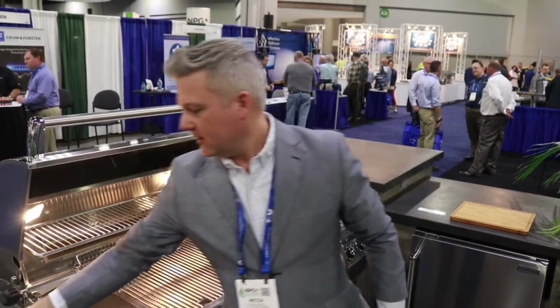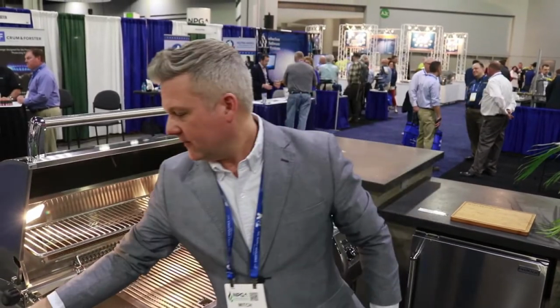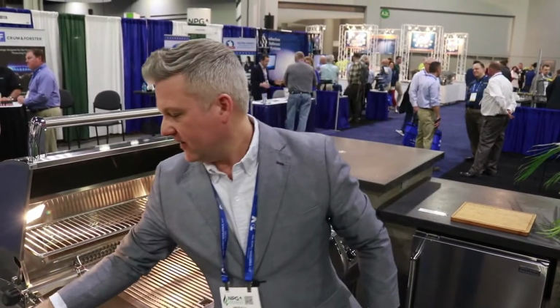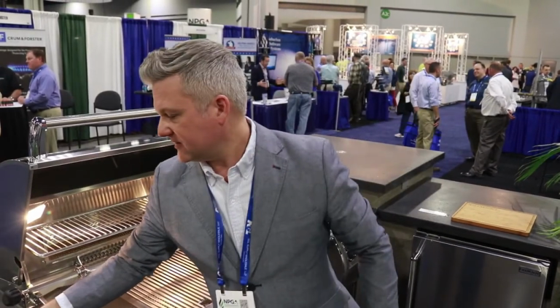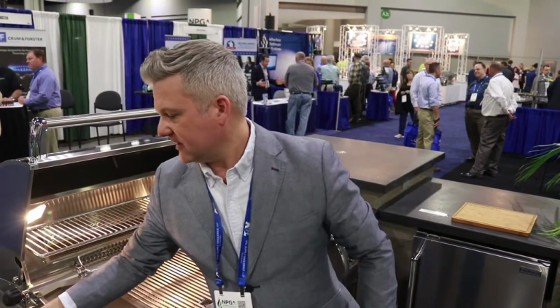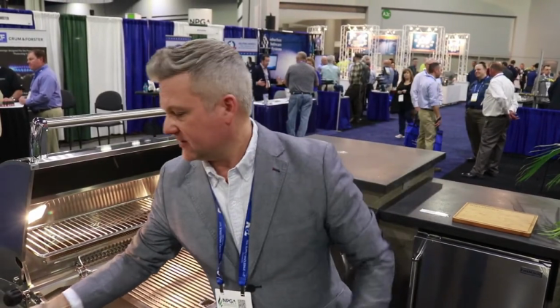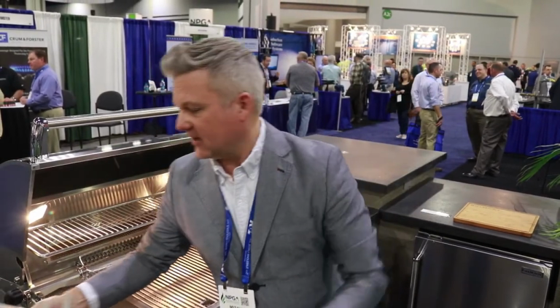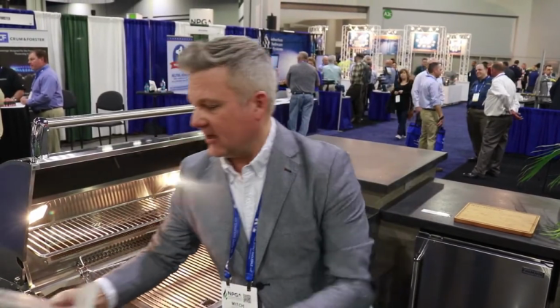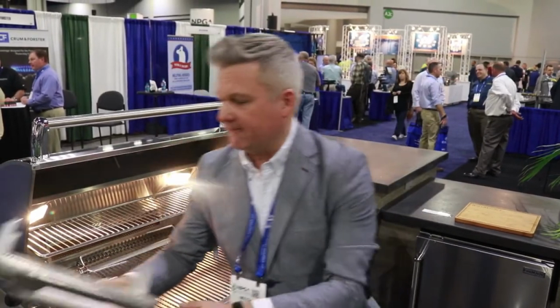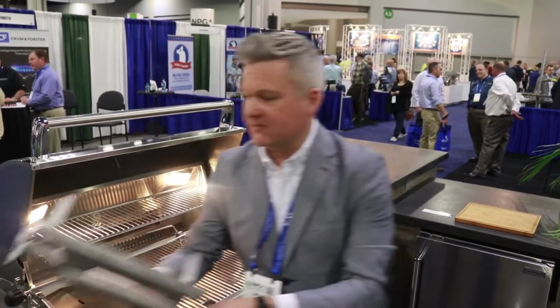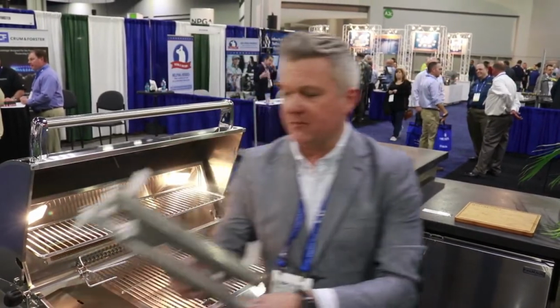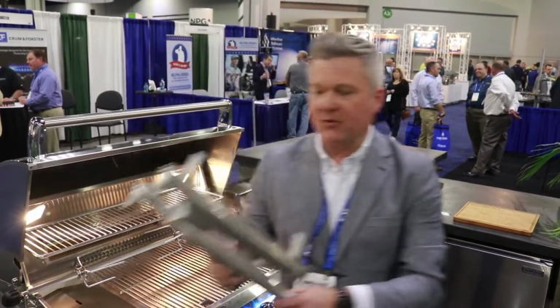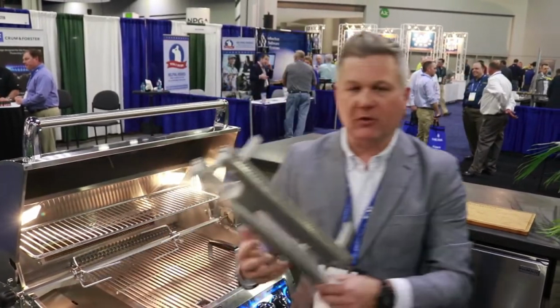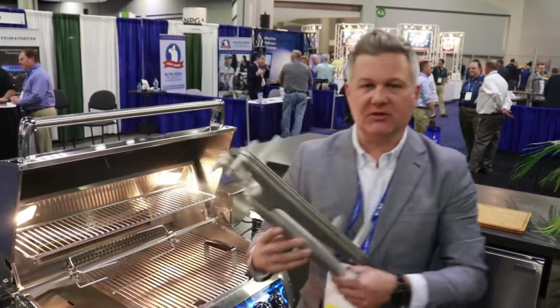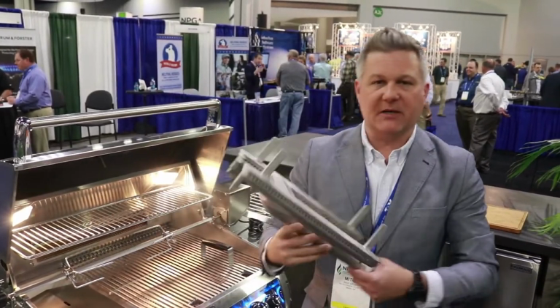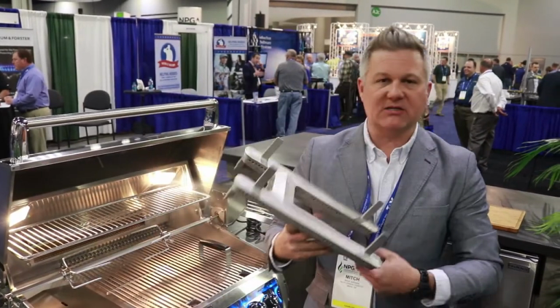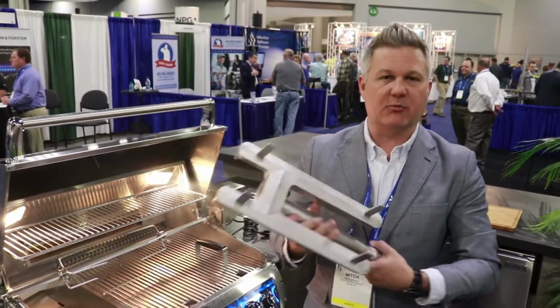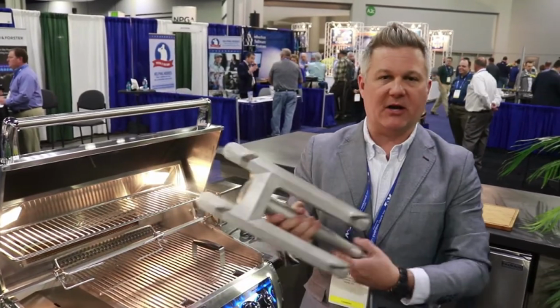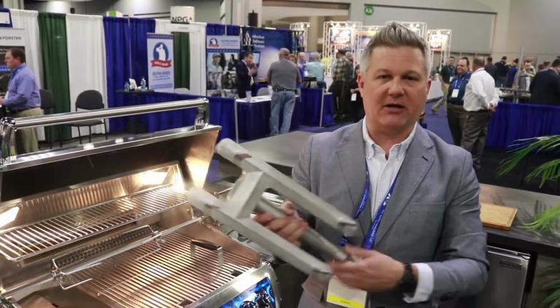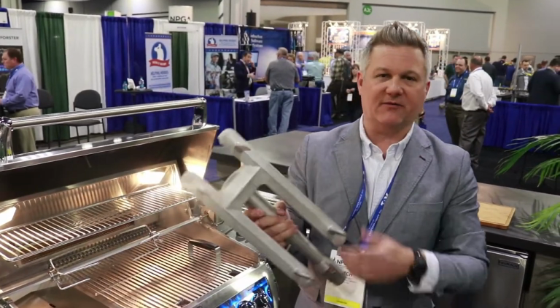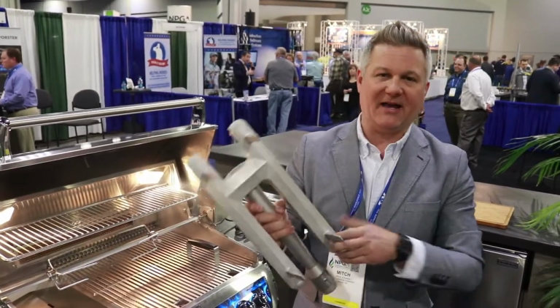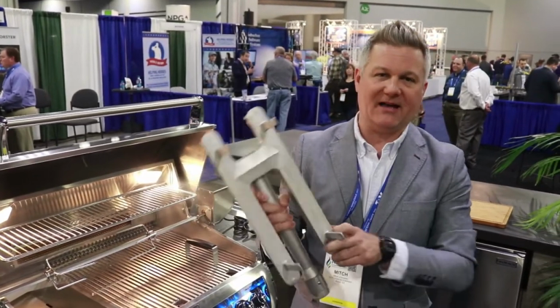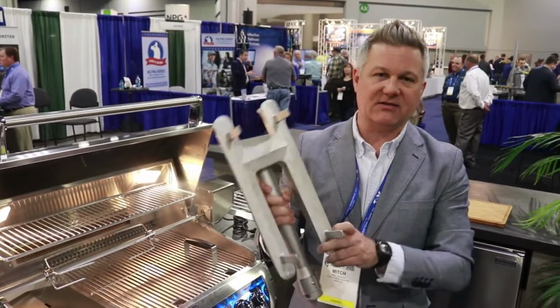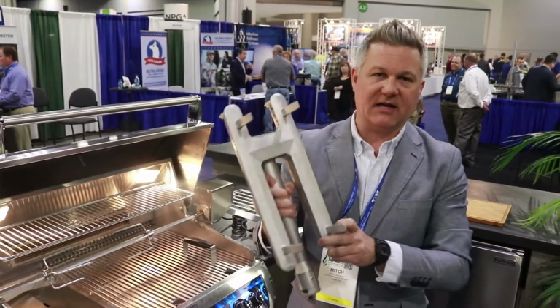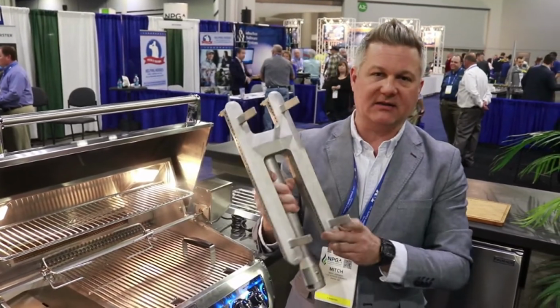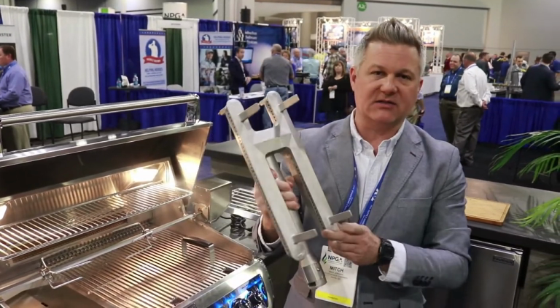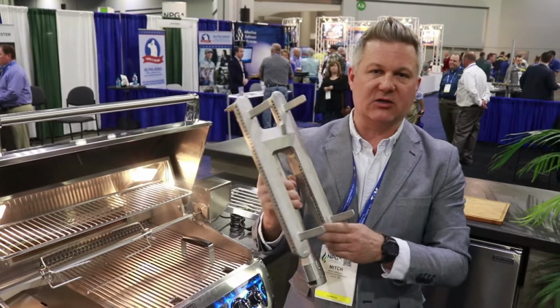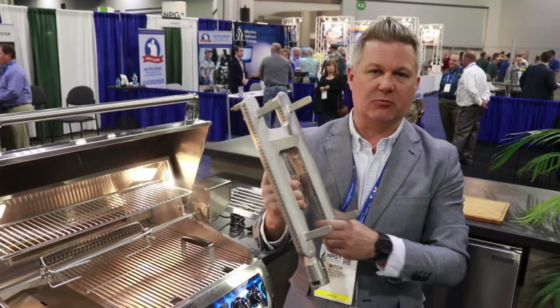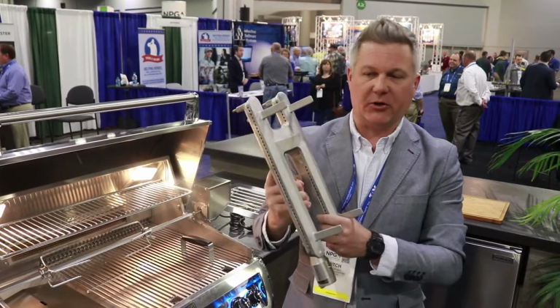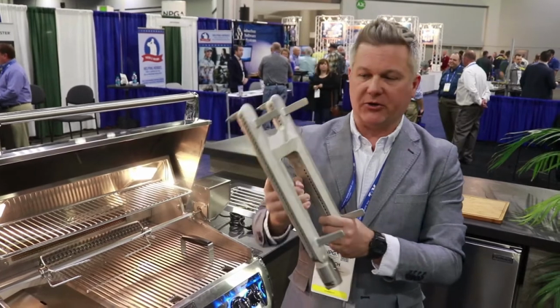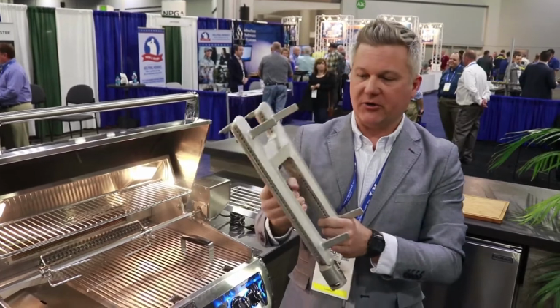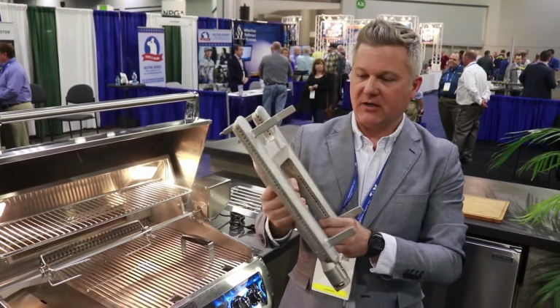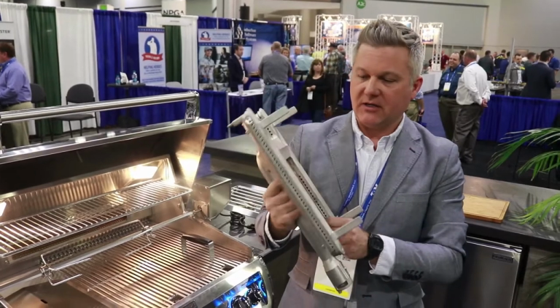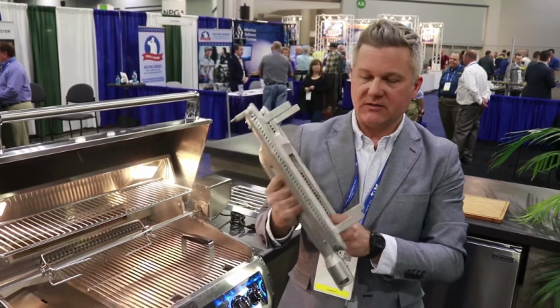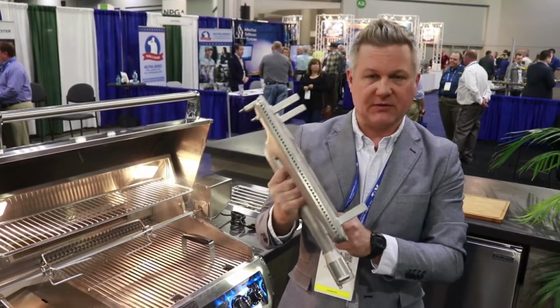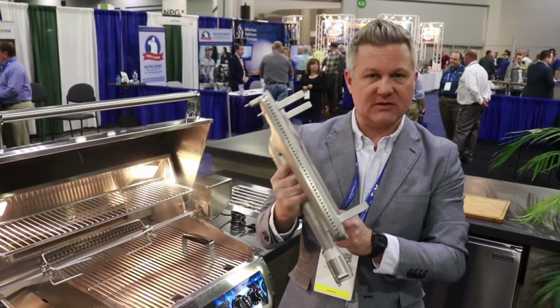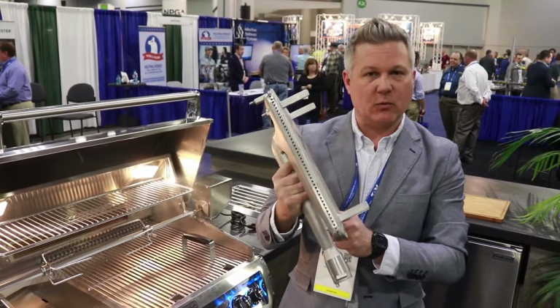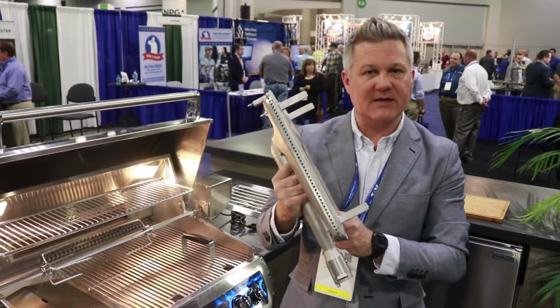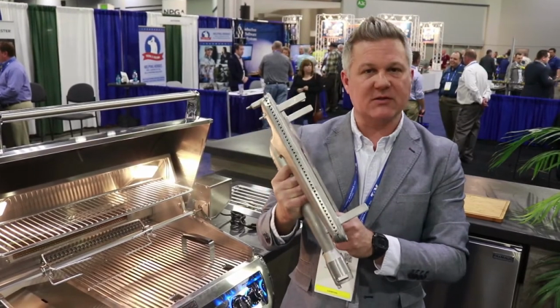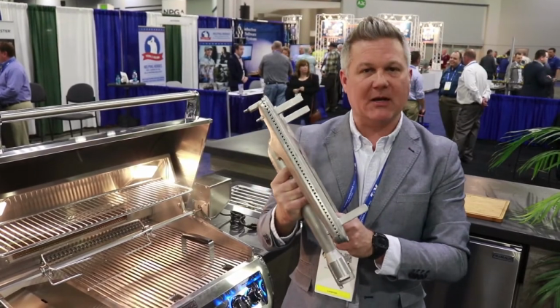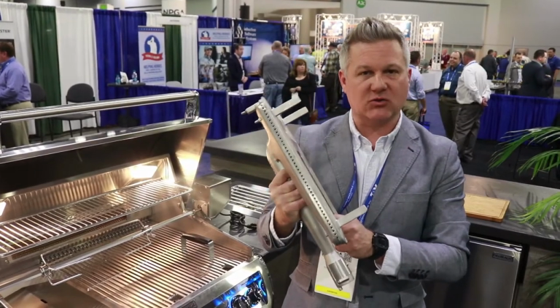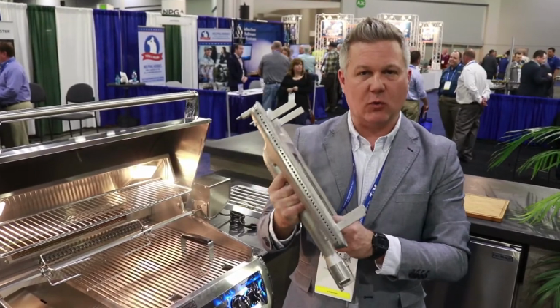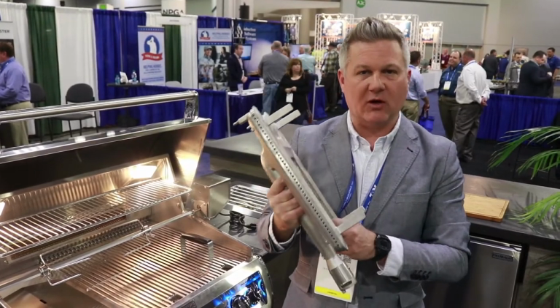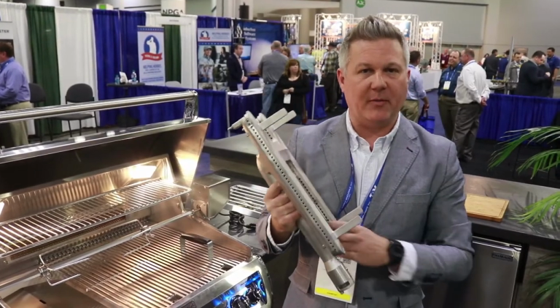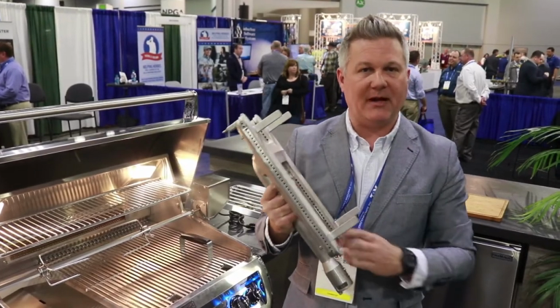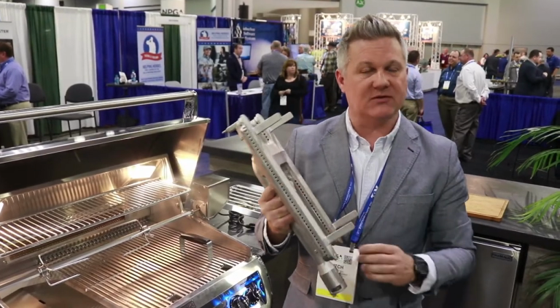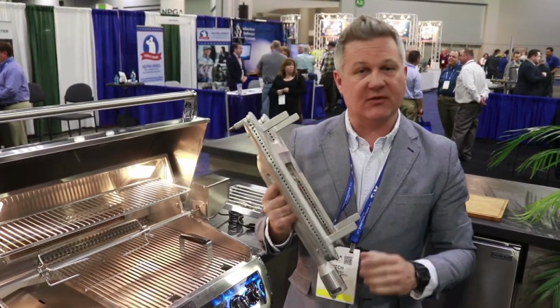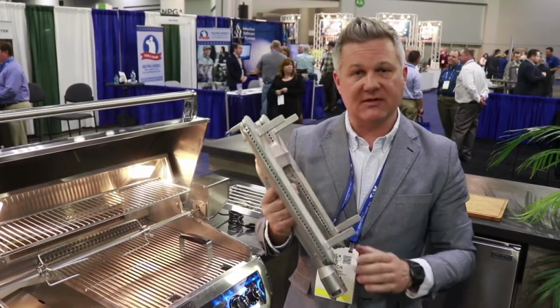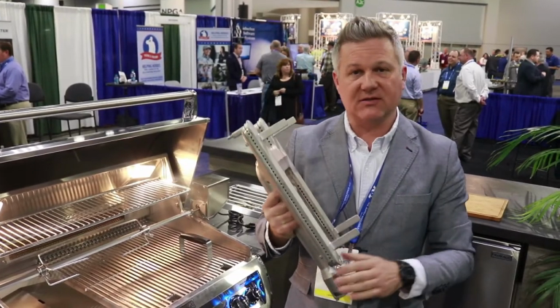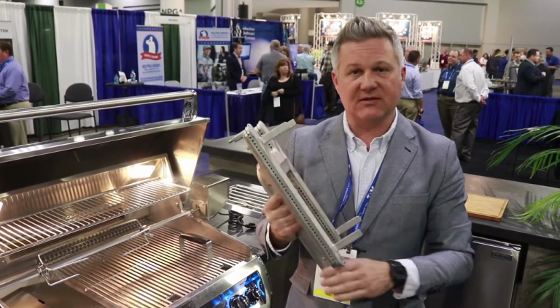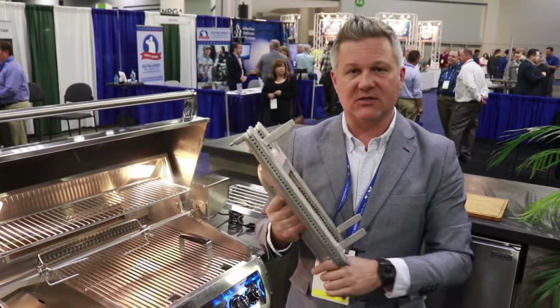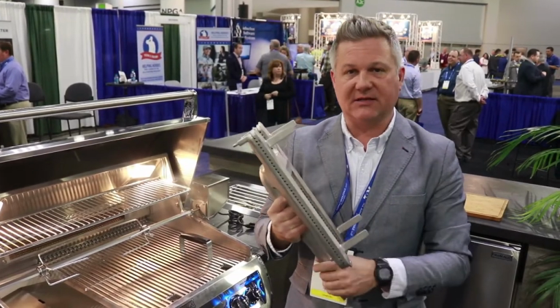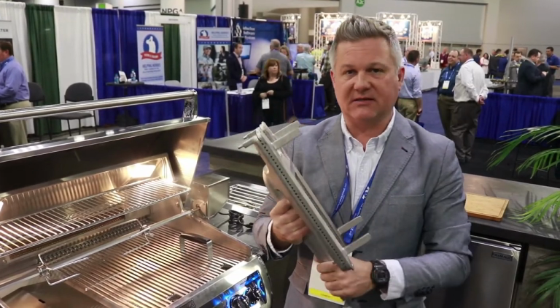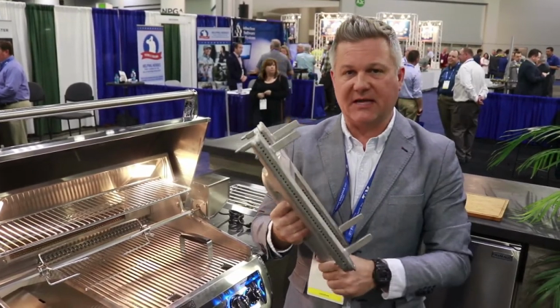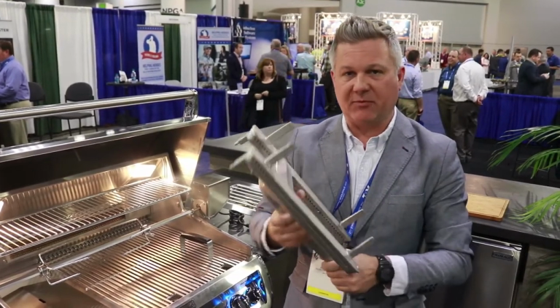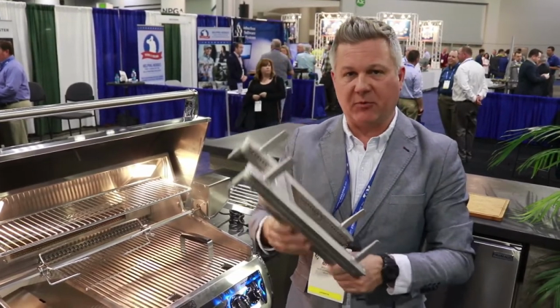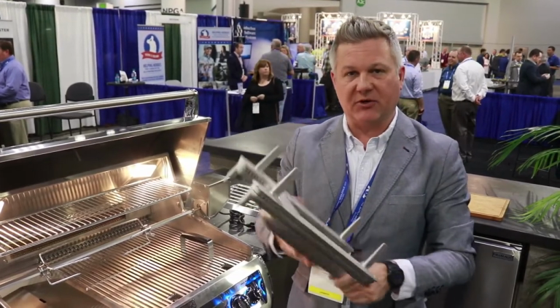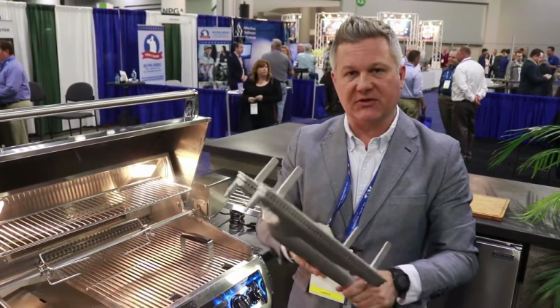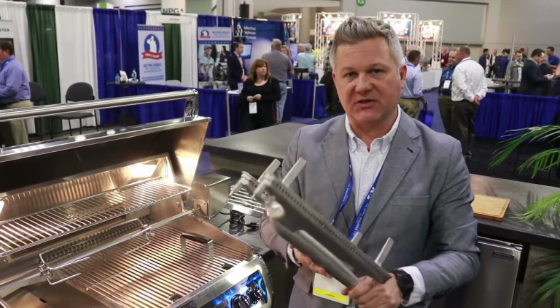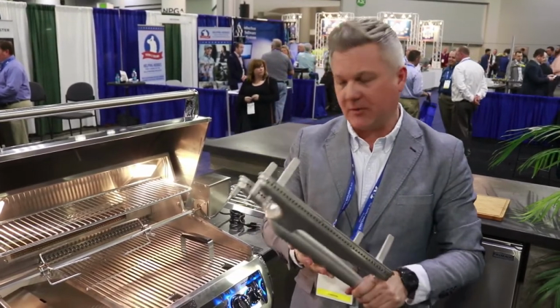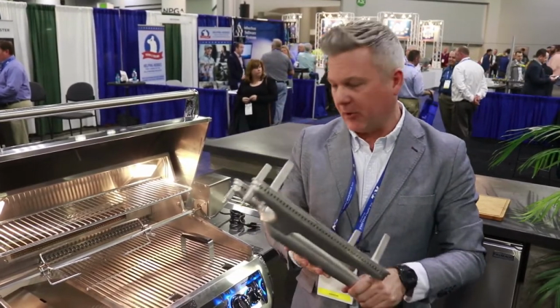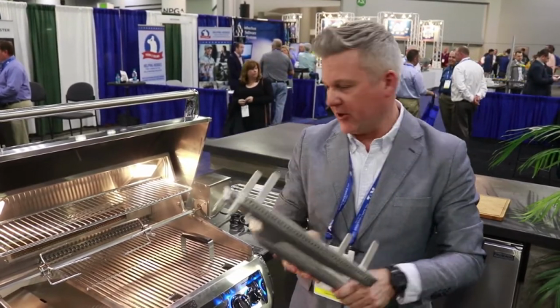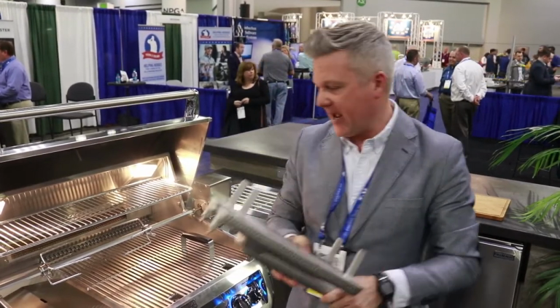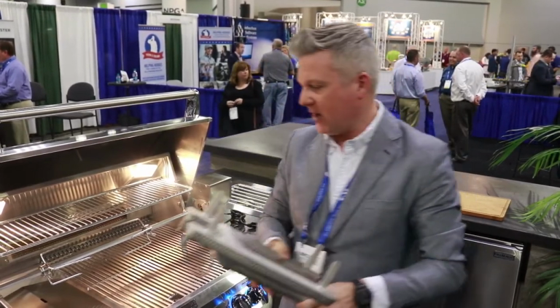This is something we're especially proud of — a cast stainless steel burner. This weighs about 12 pounds, so this is not the type of burner that's going to burn out.